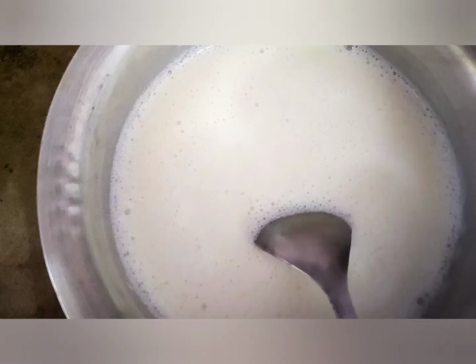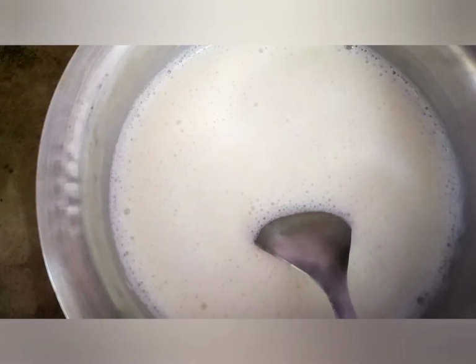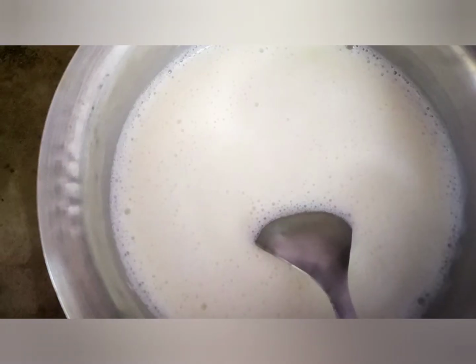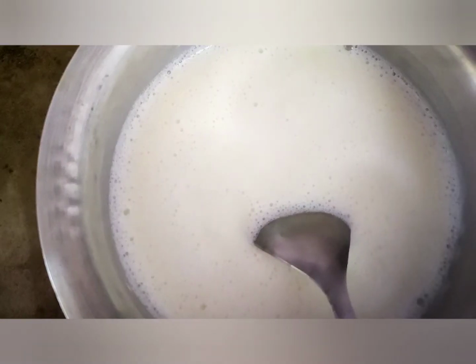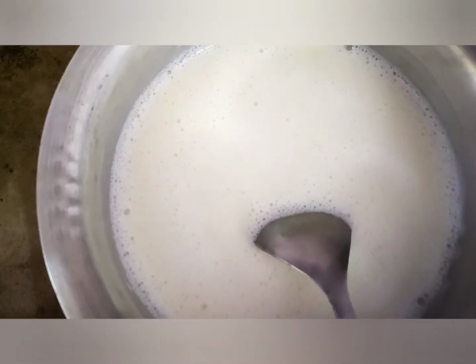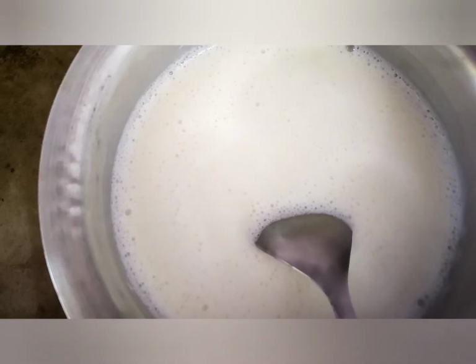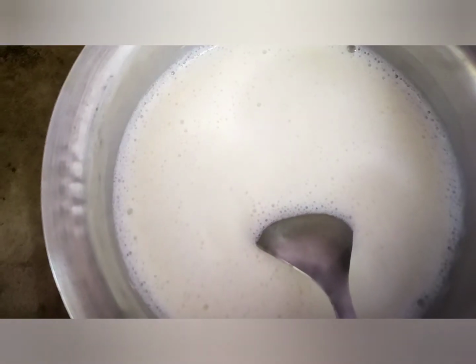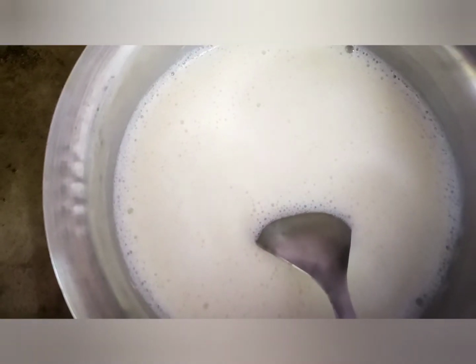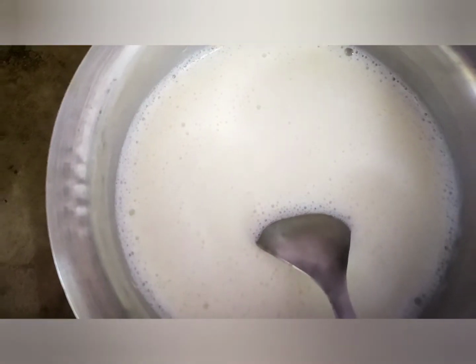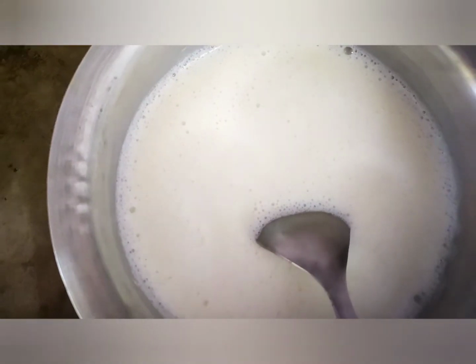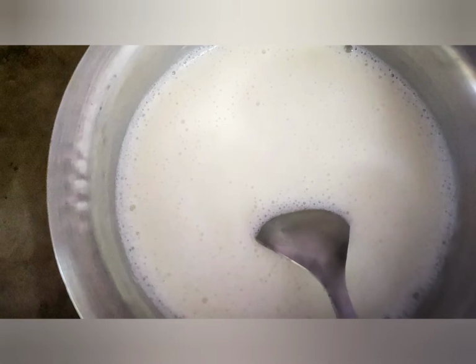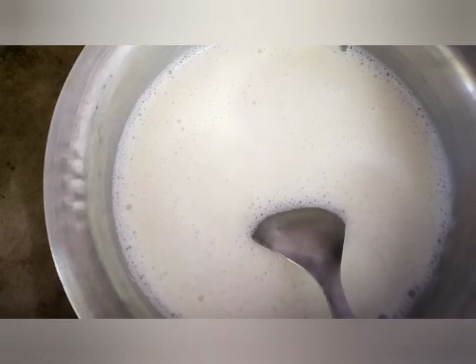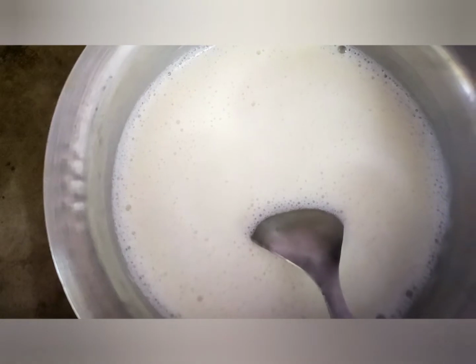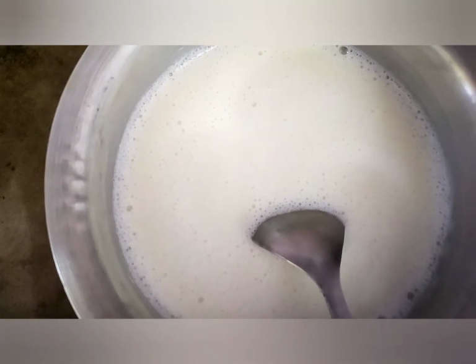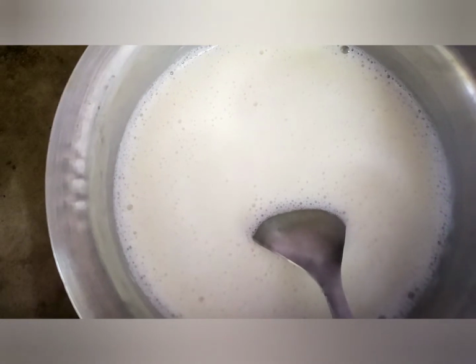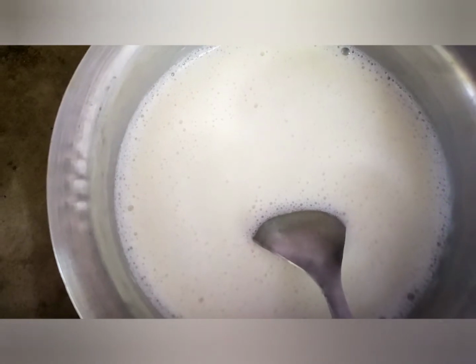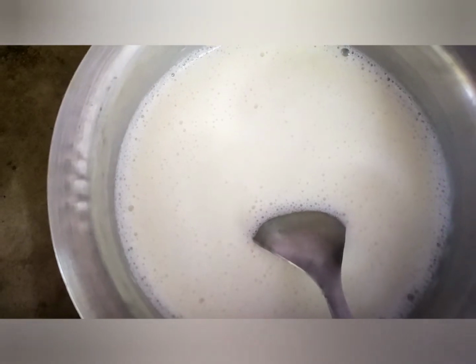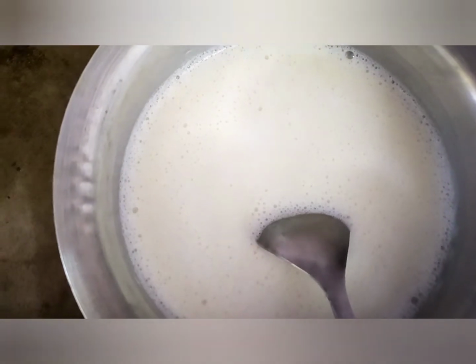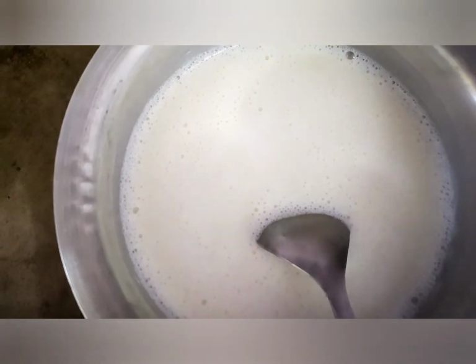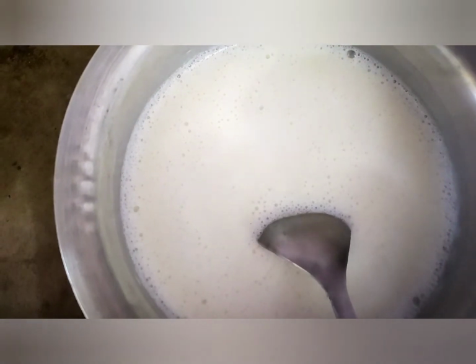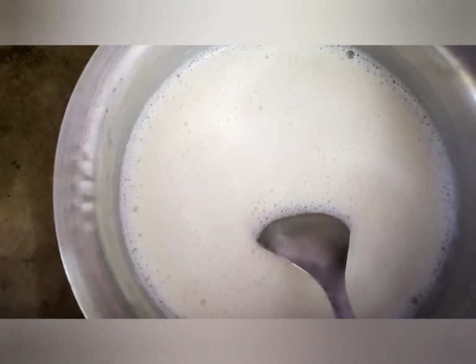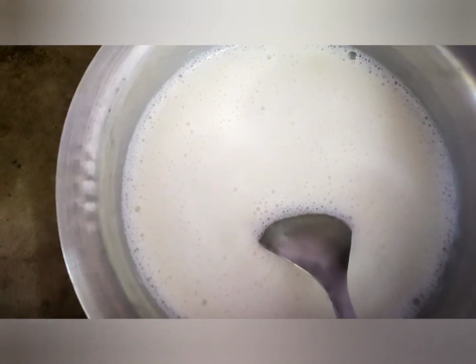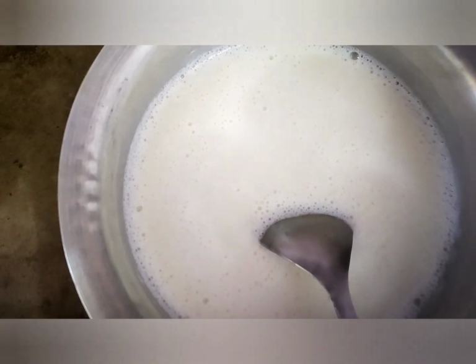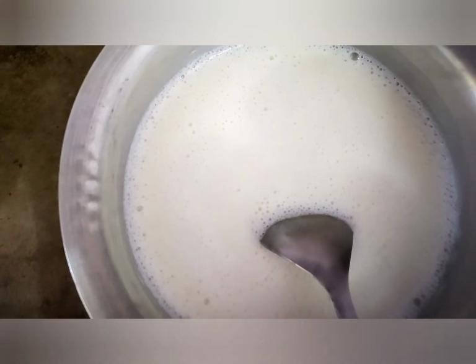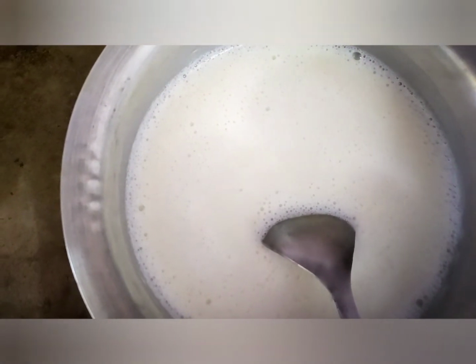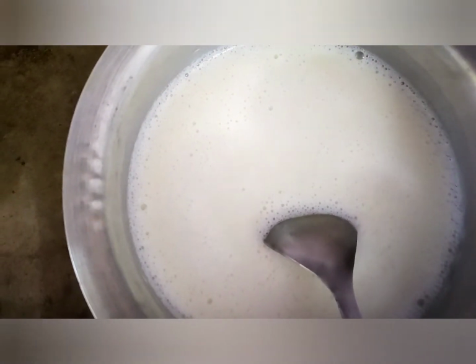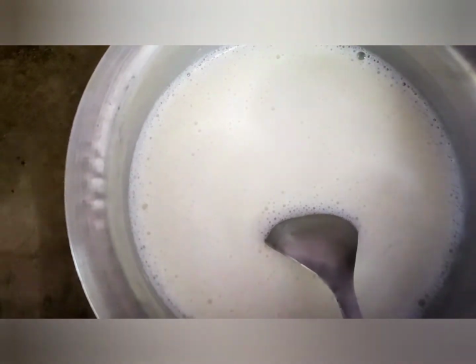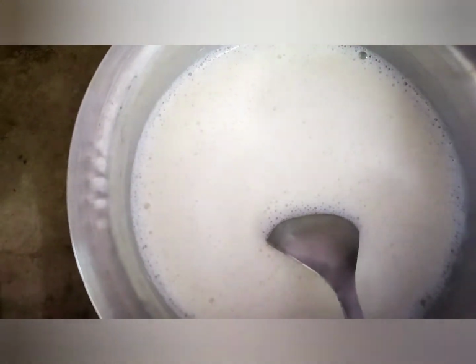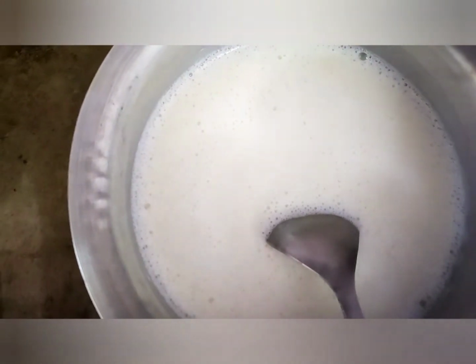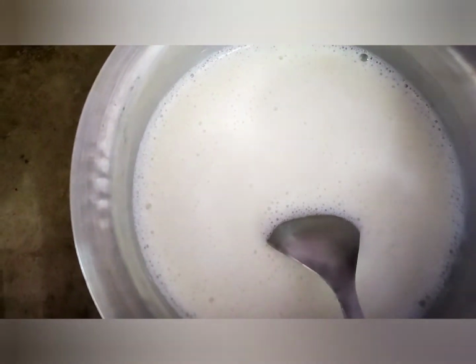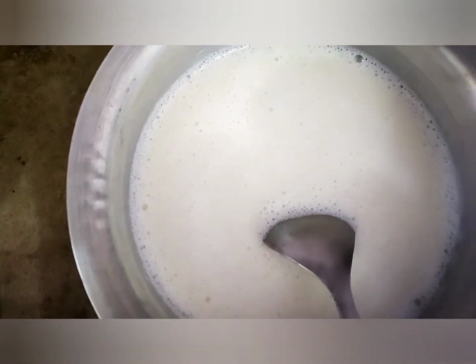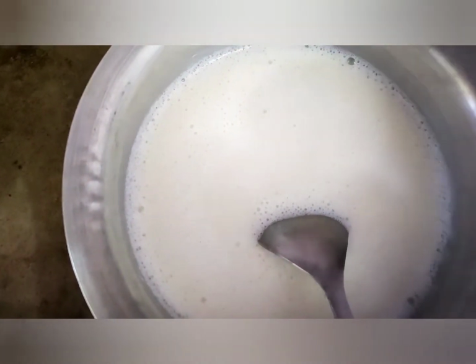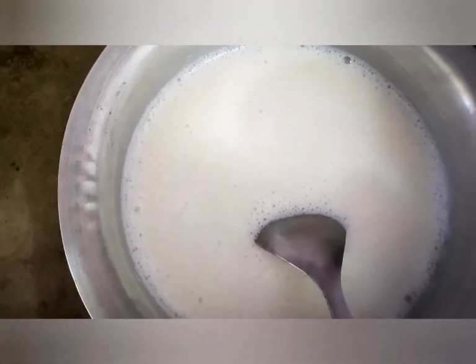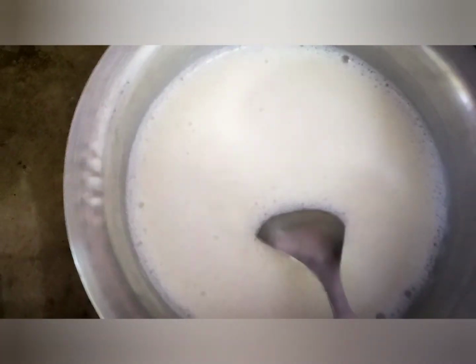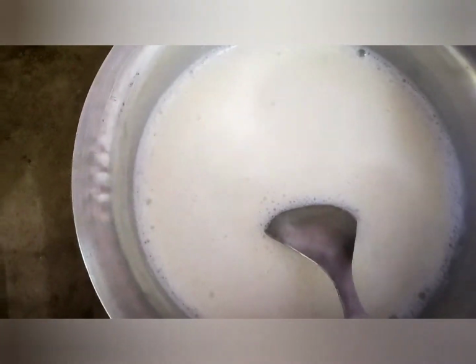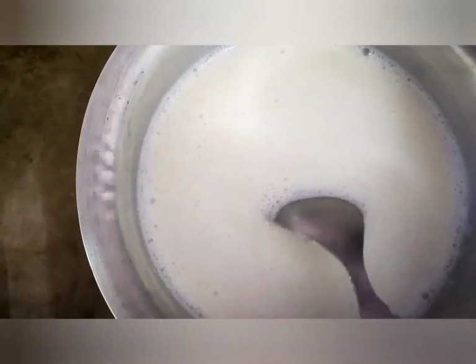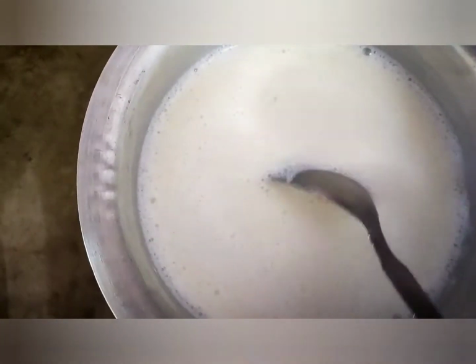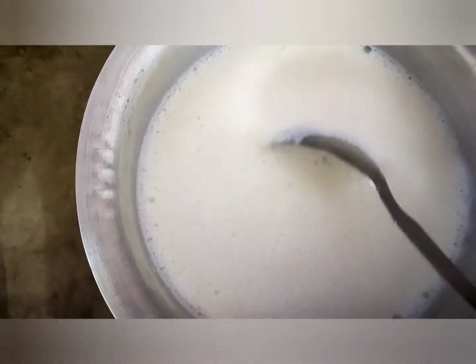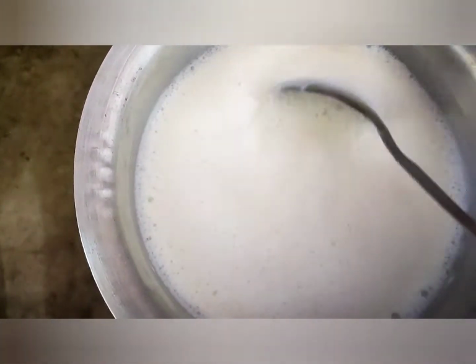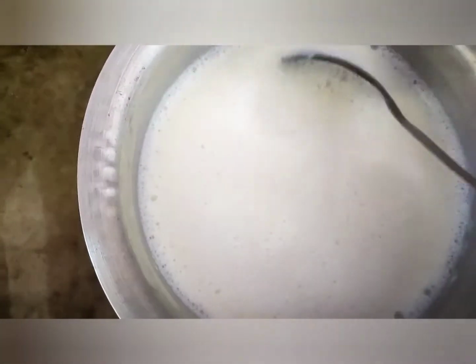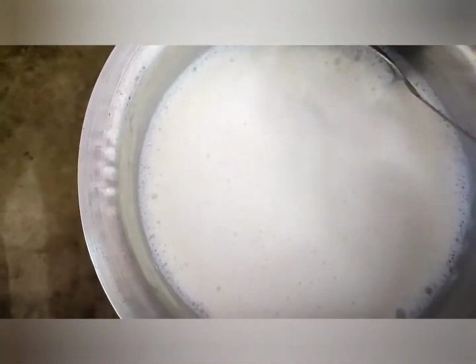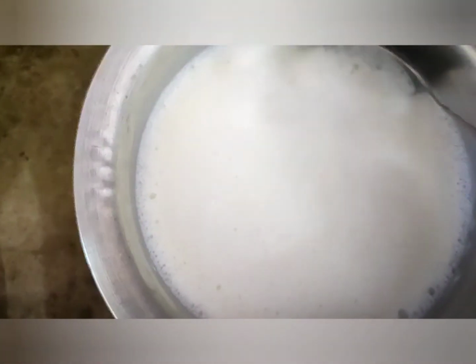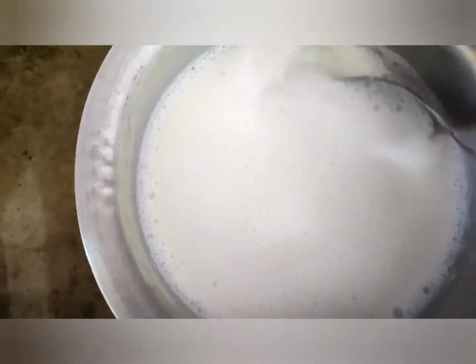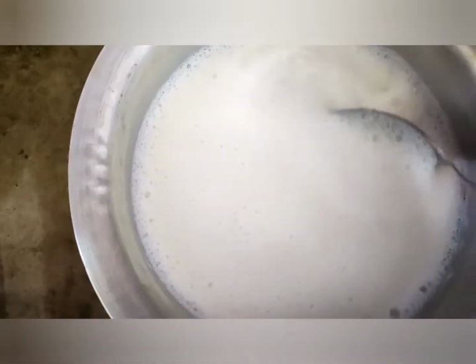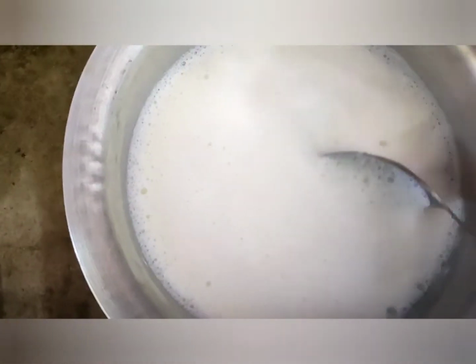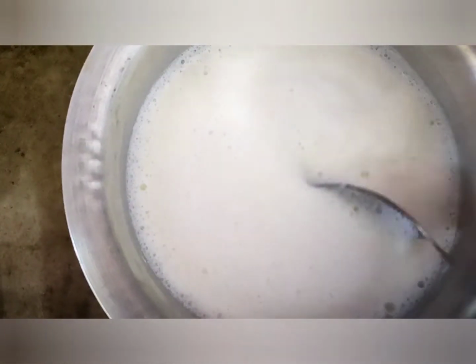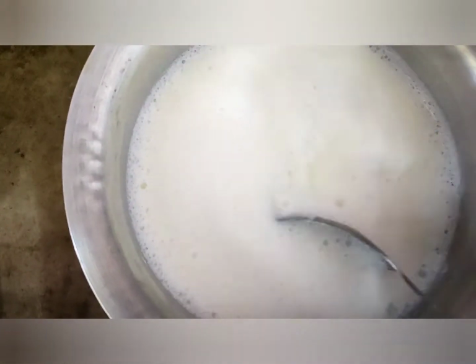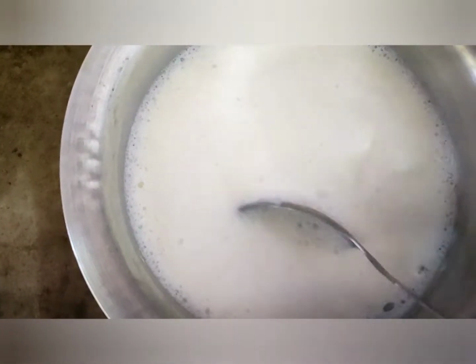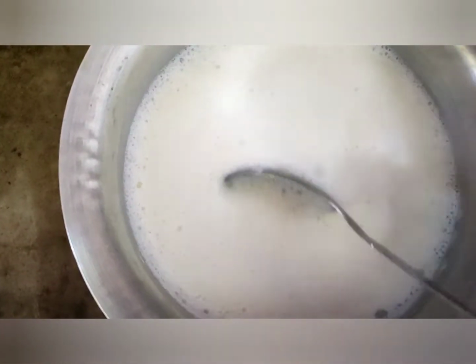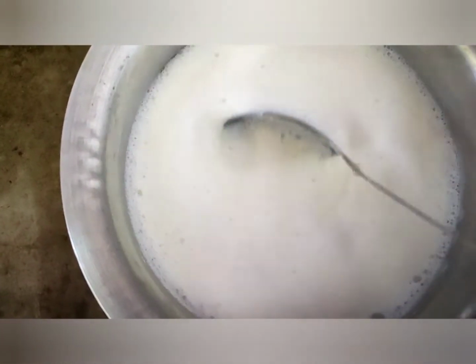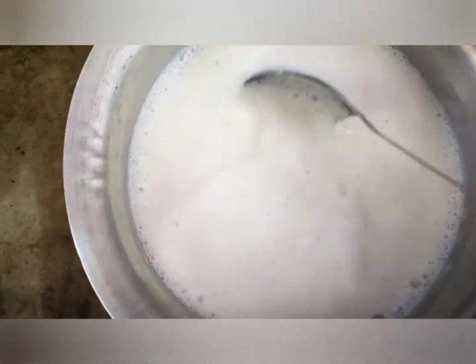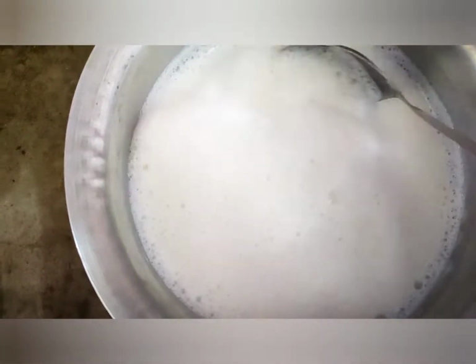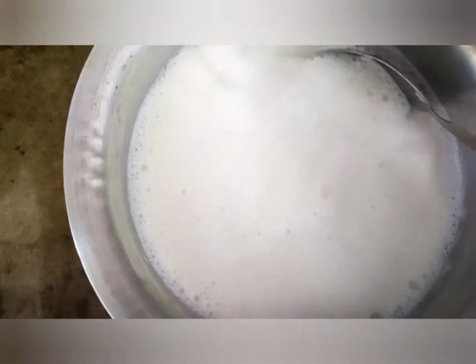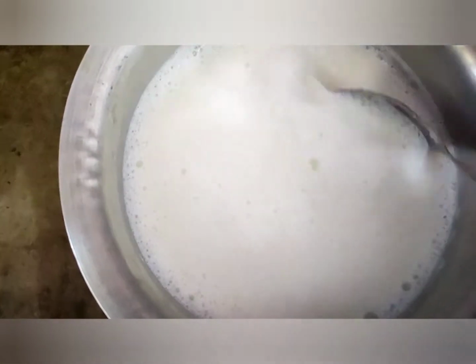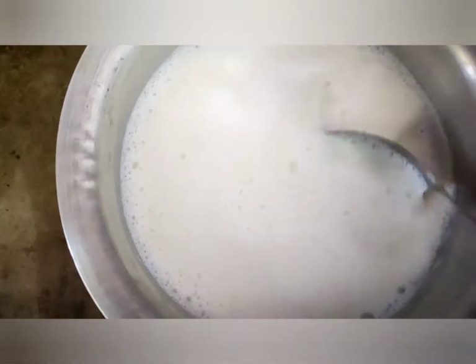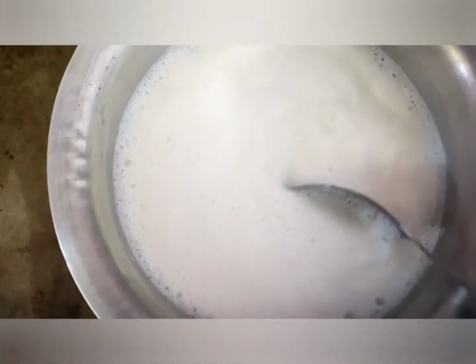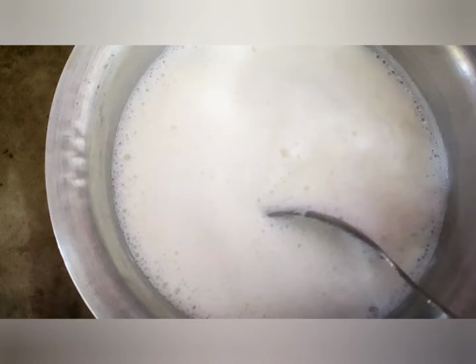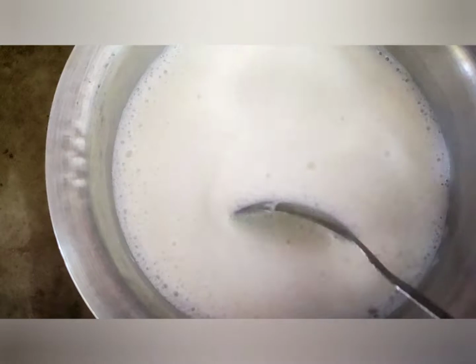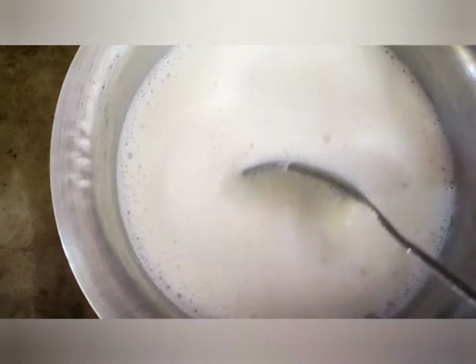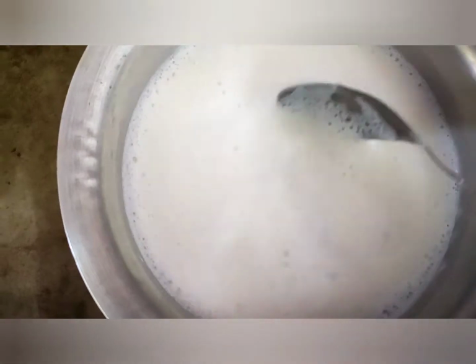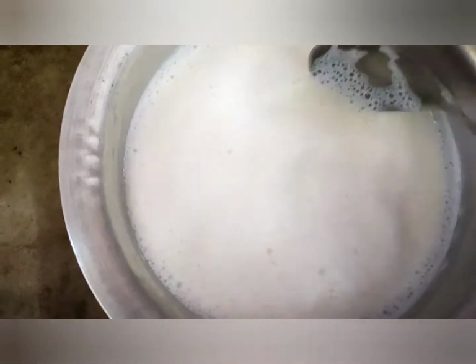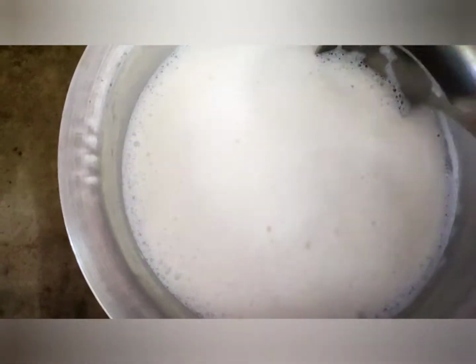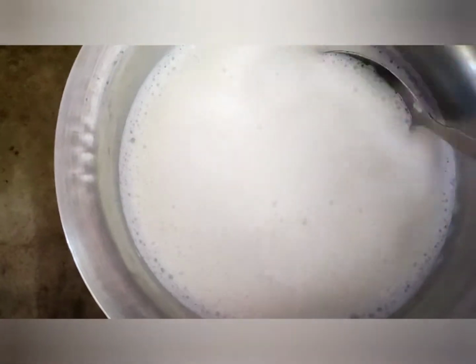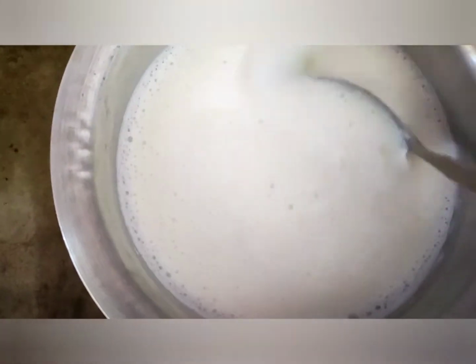Hello everyone, welcome back to my channel. Today I am going to make a gulab jamun.